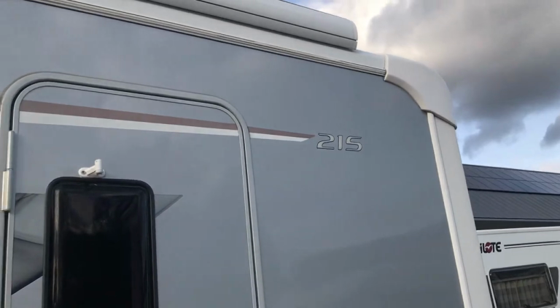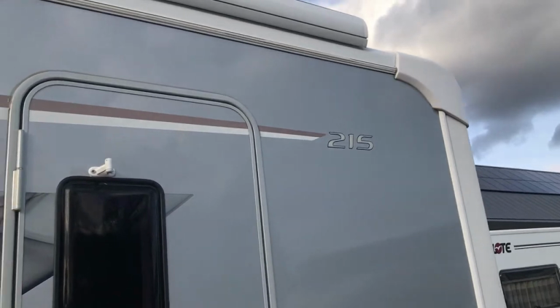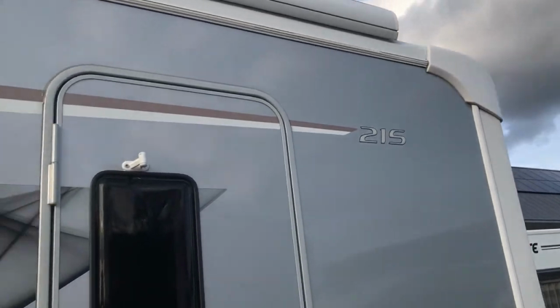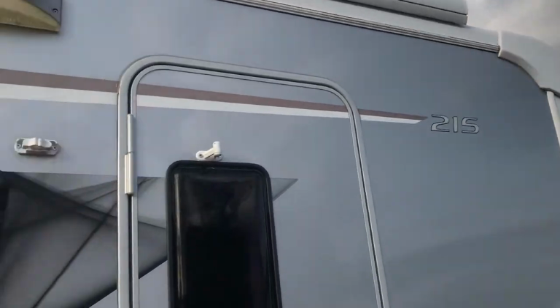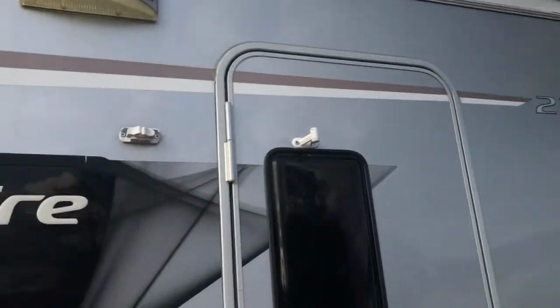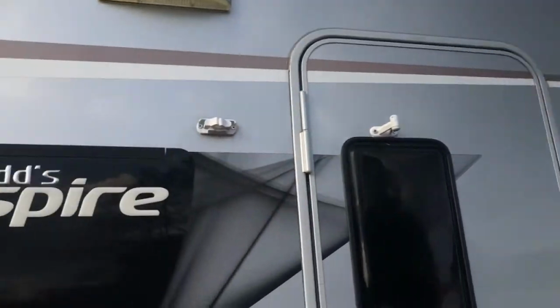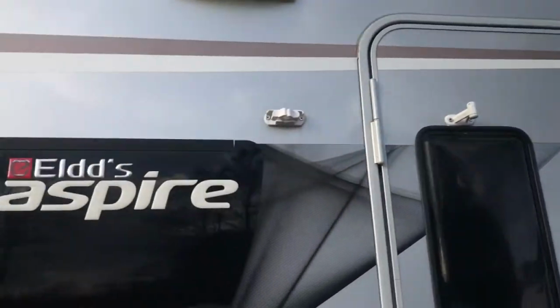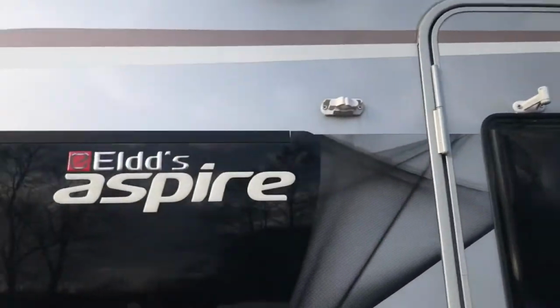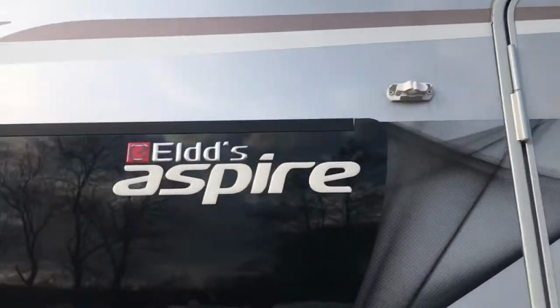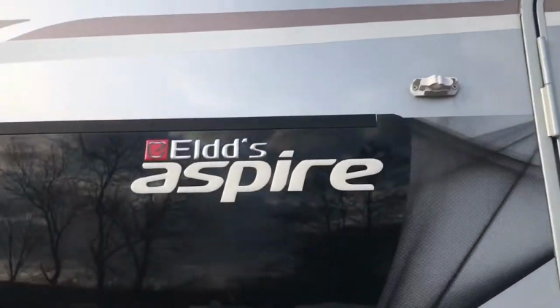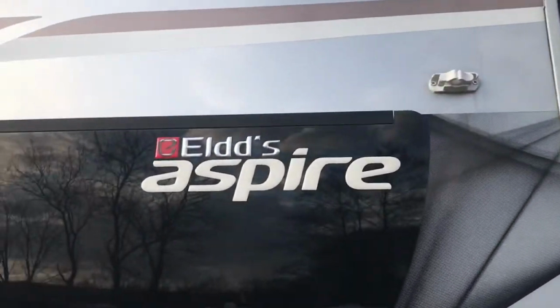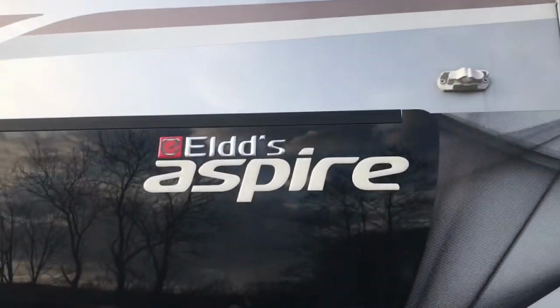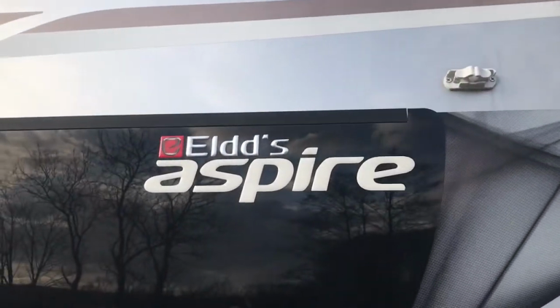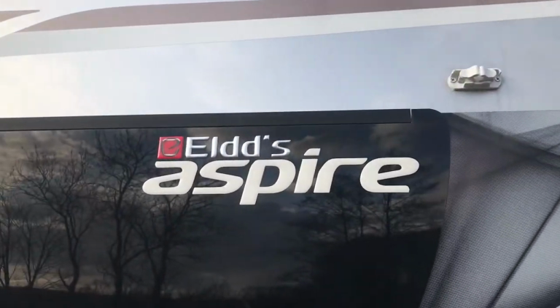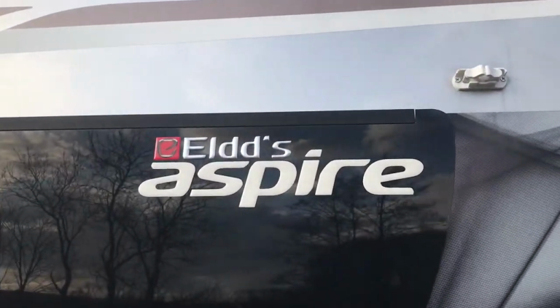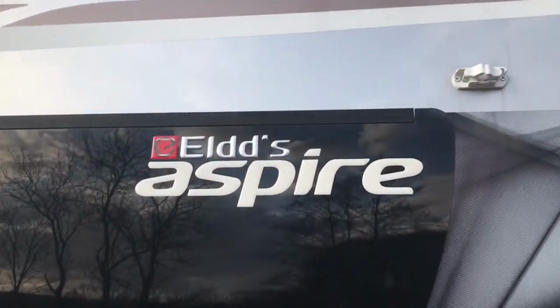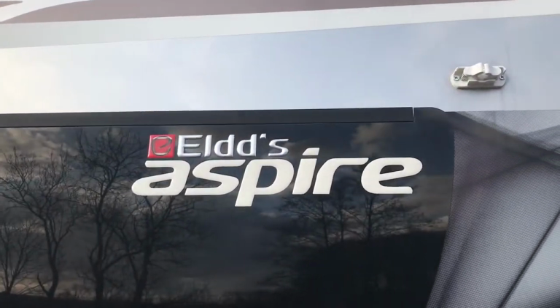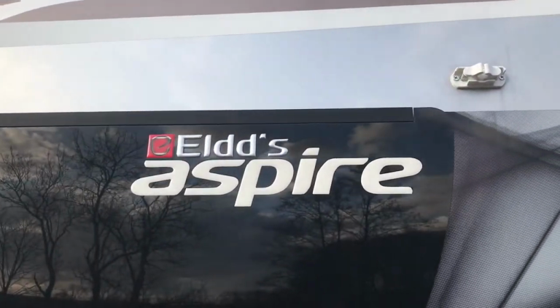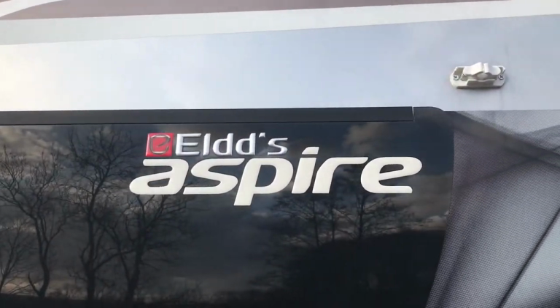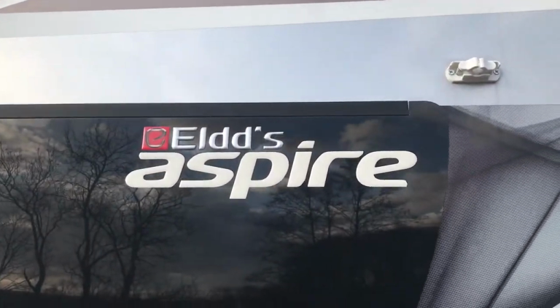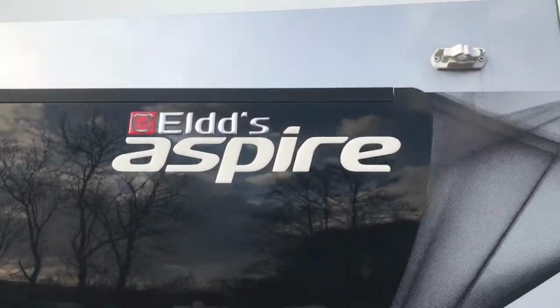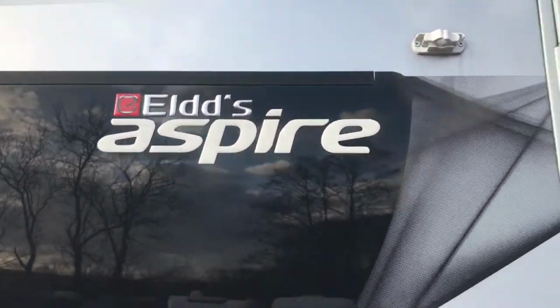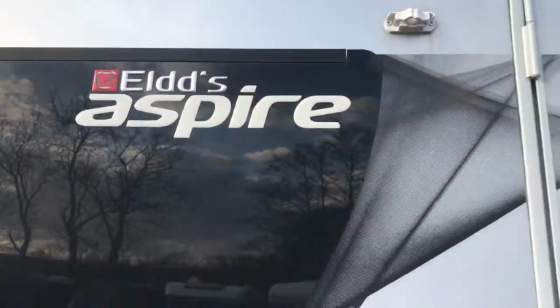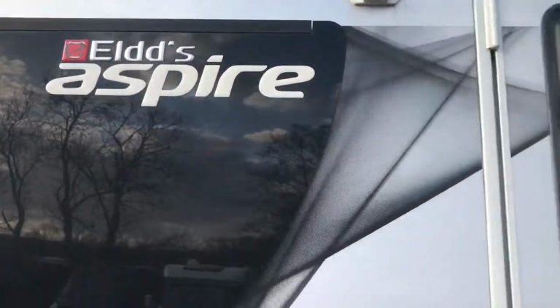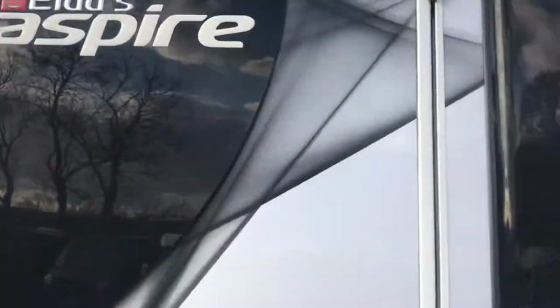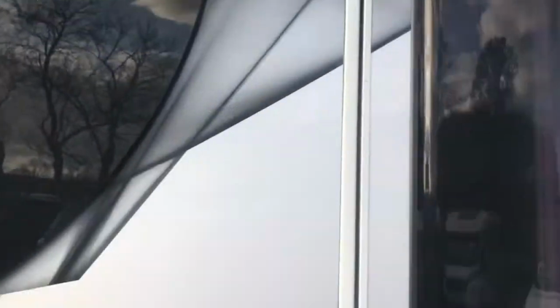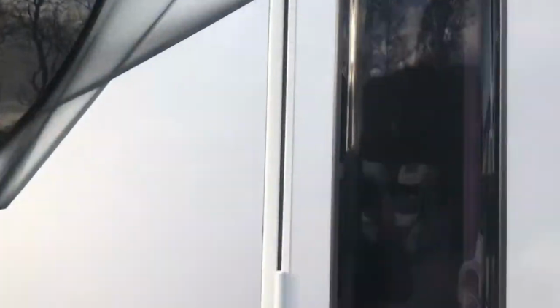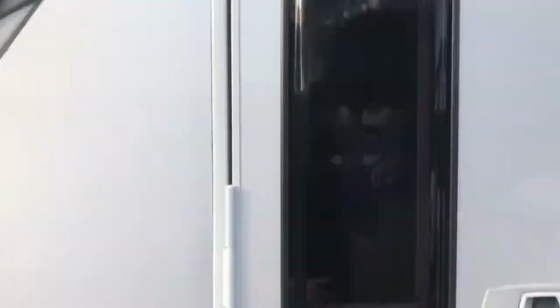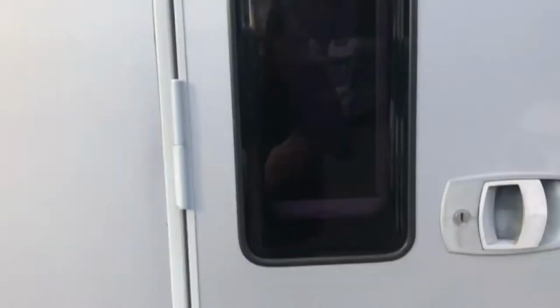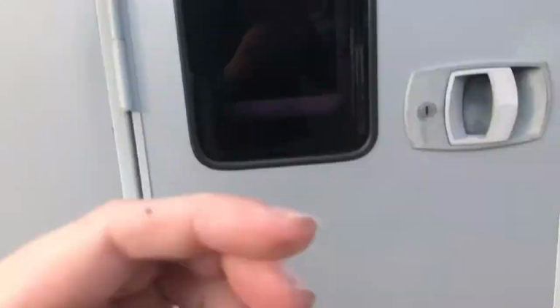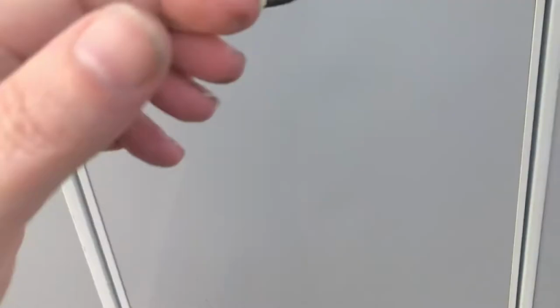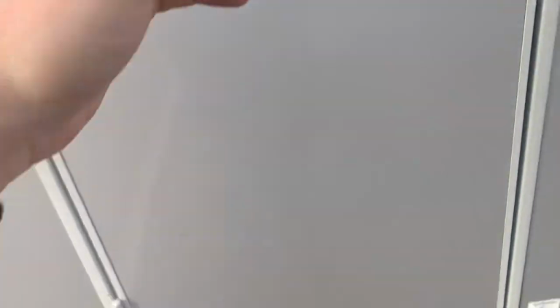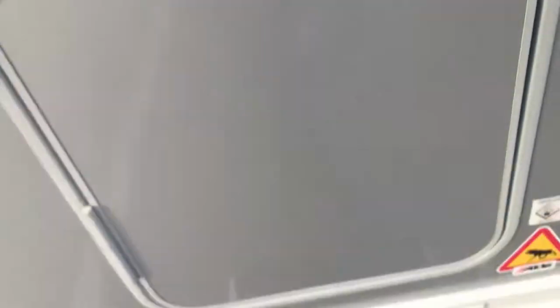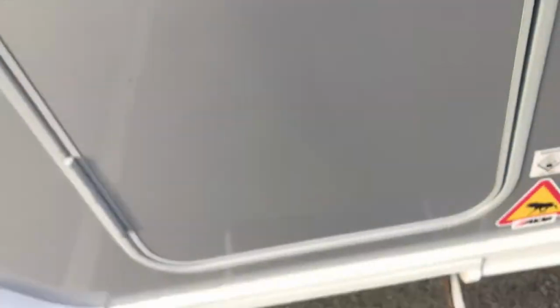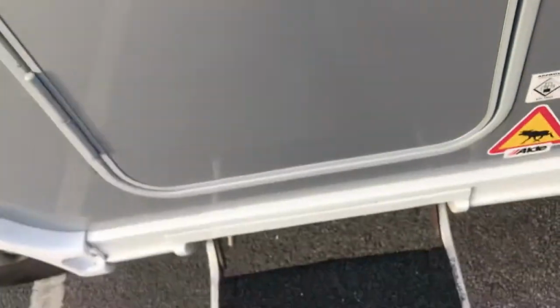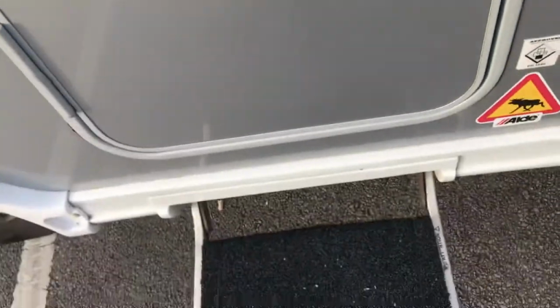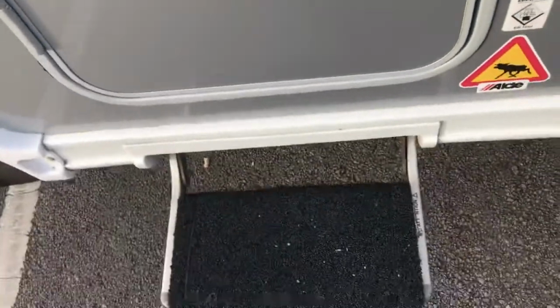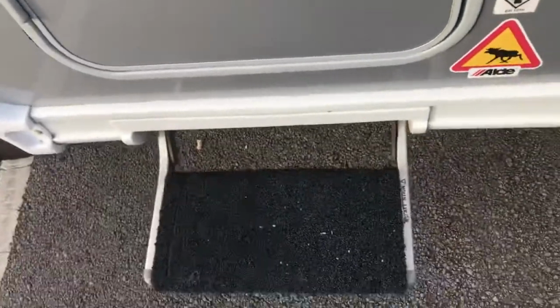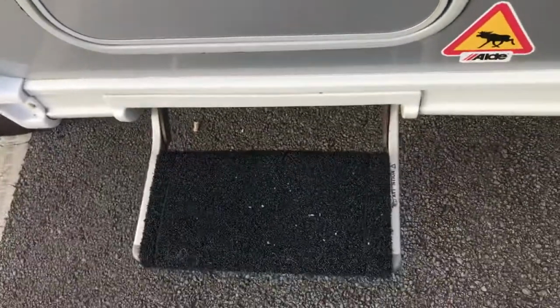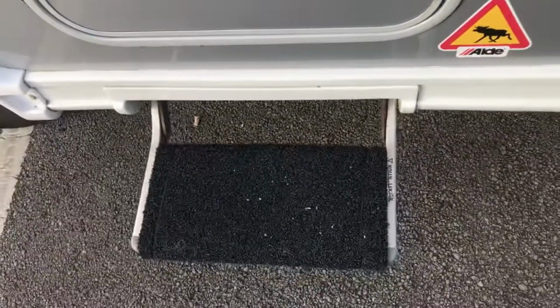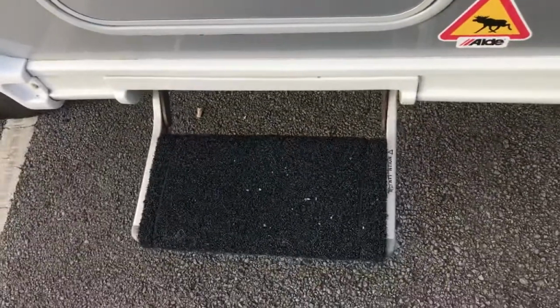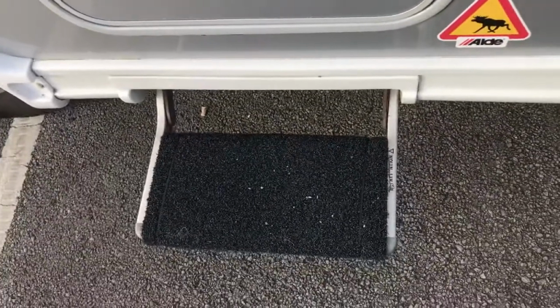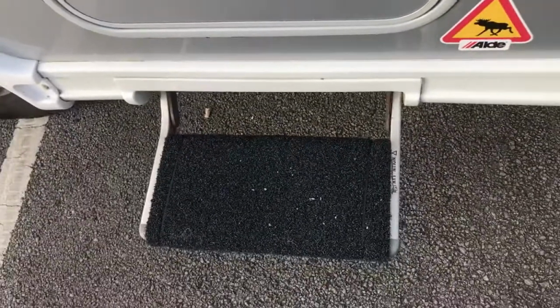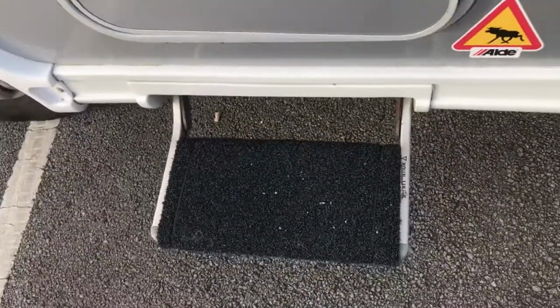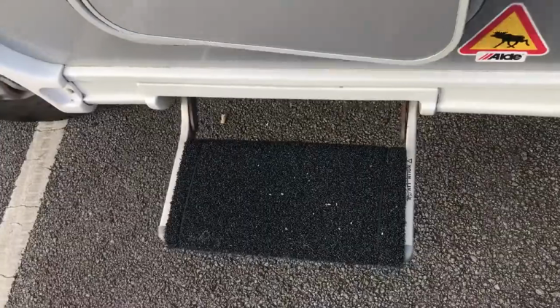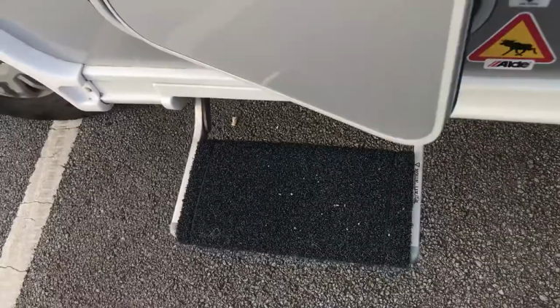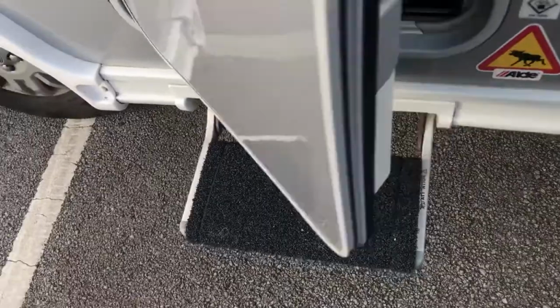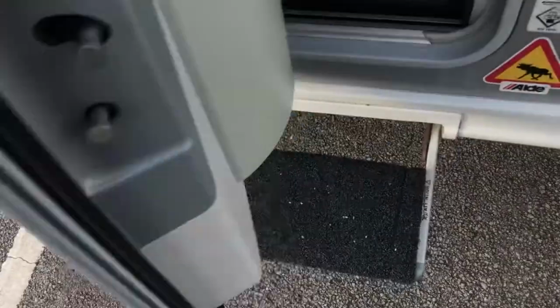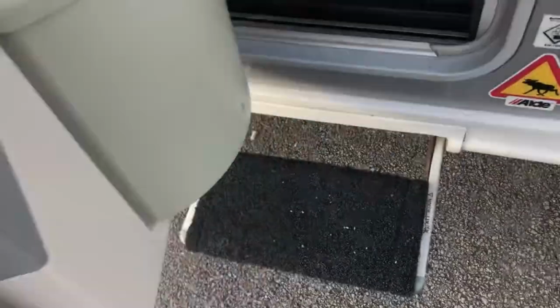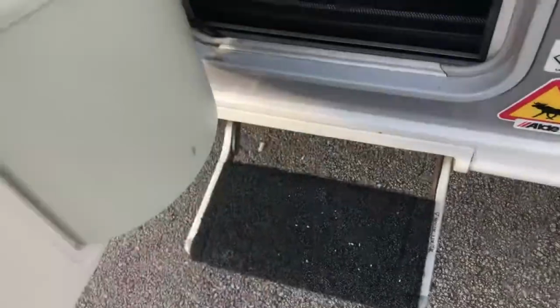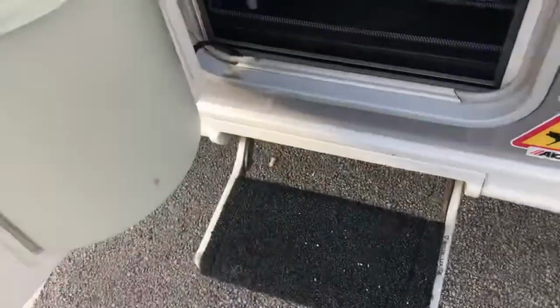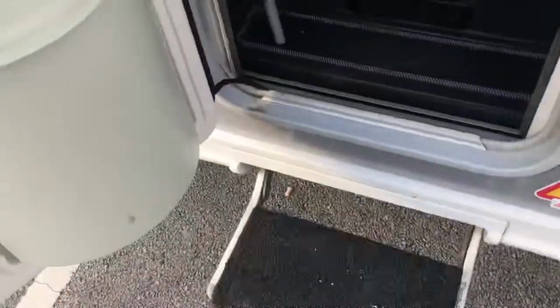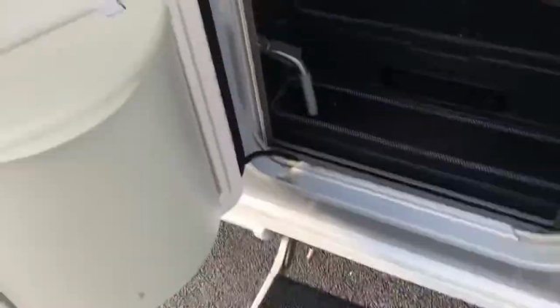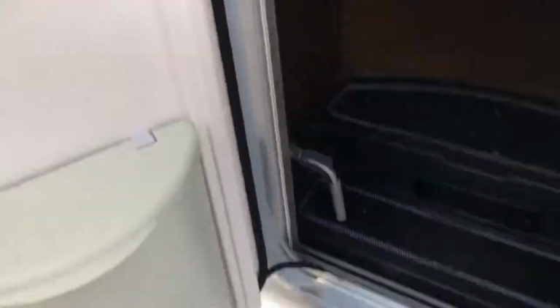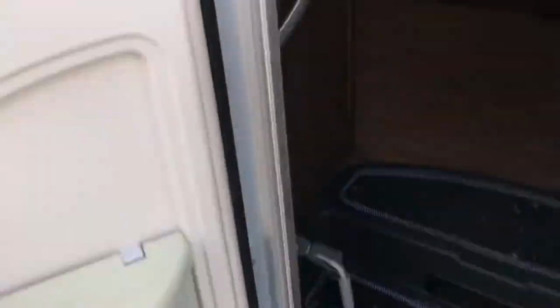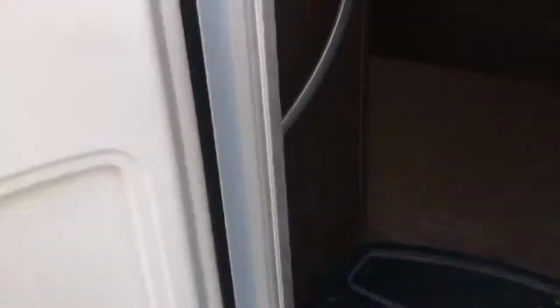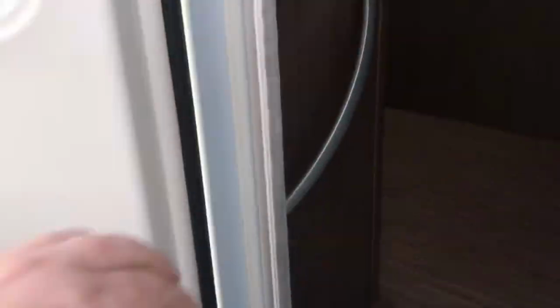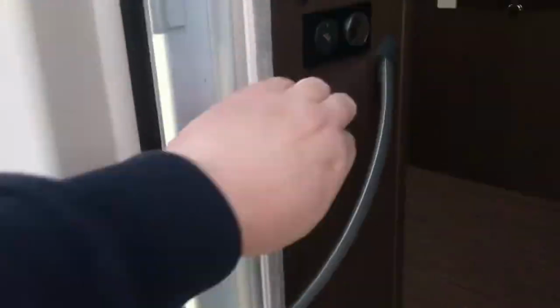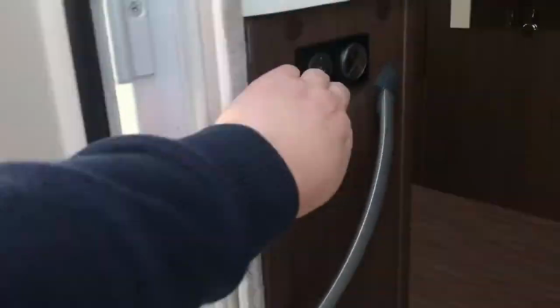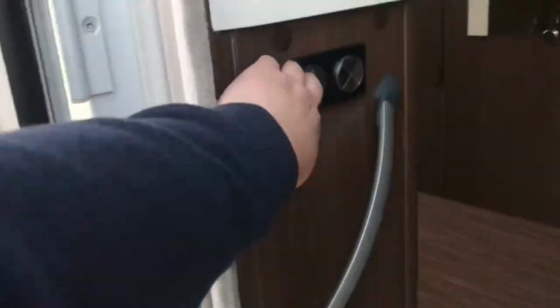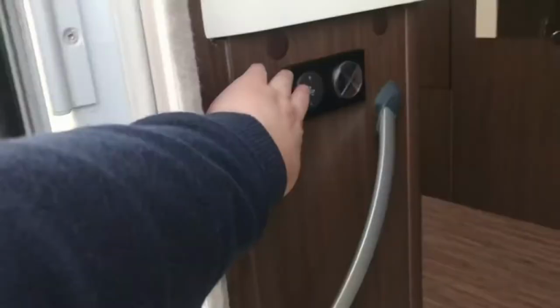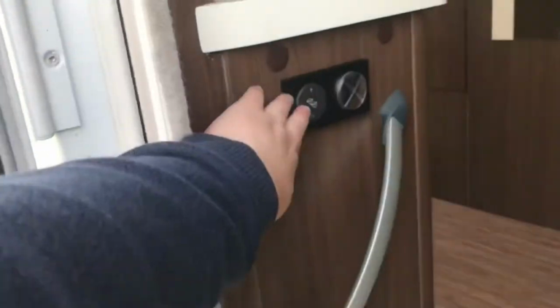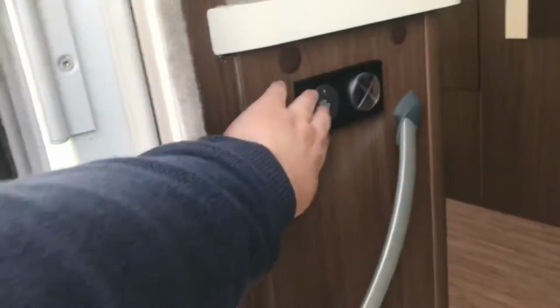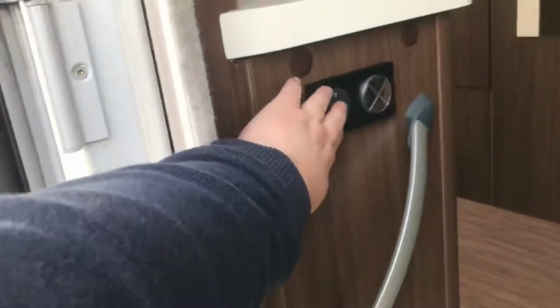215 Elders Aspire. Electric entrance step, works on the button just here.